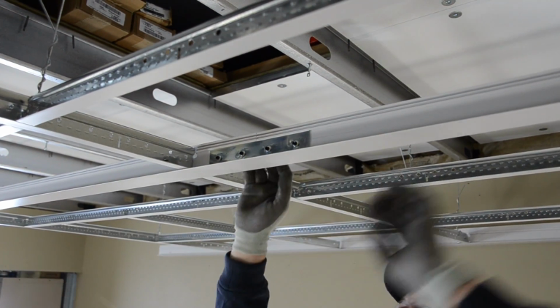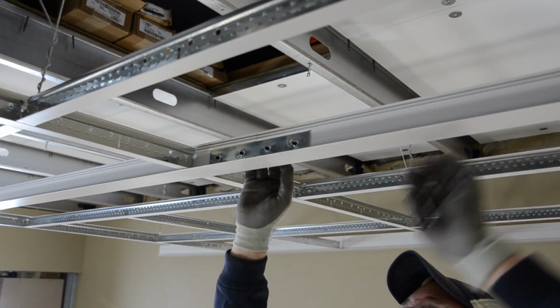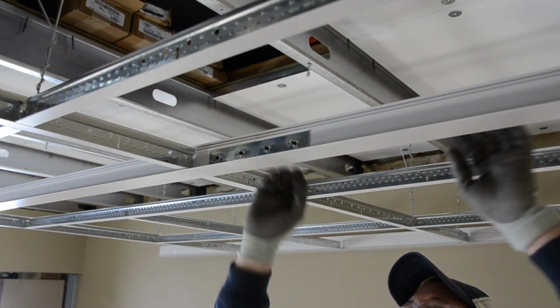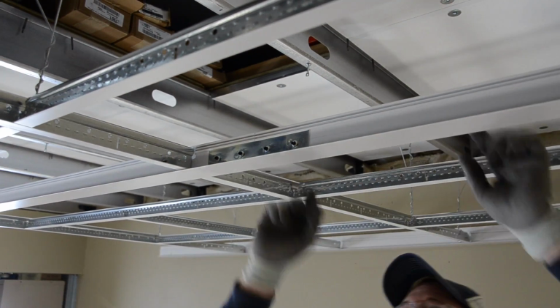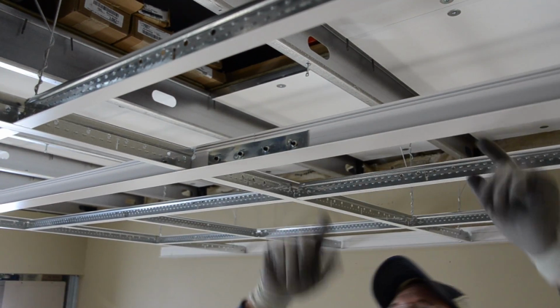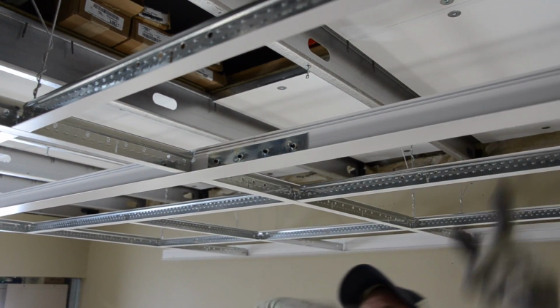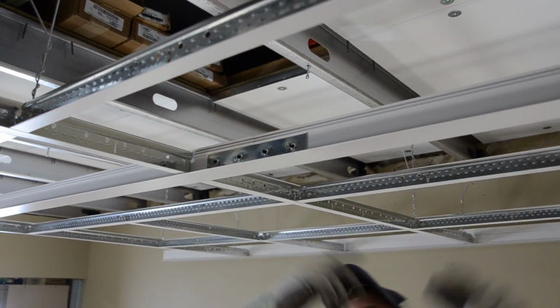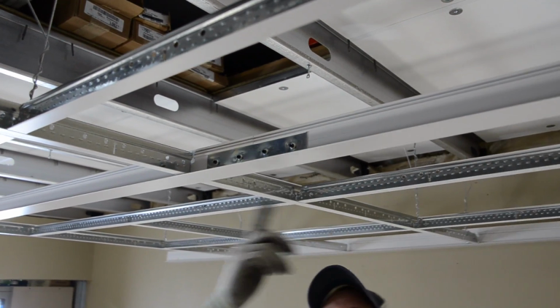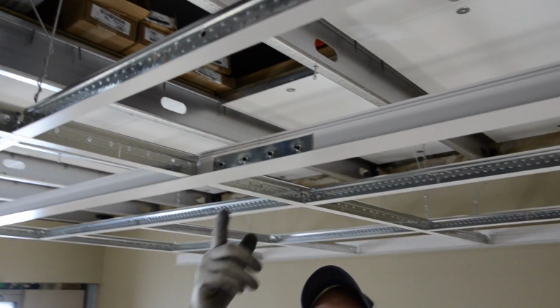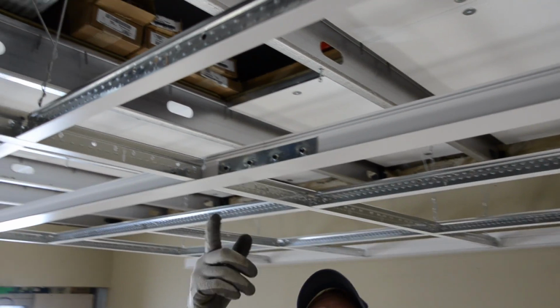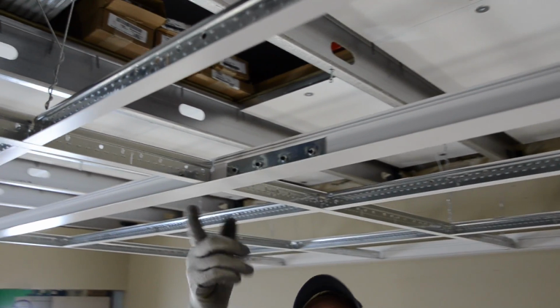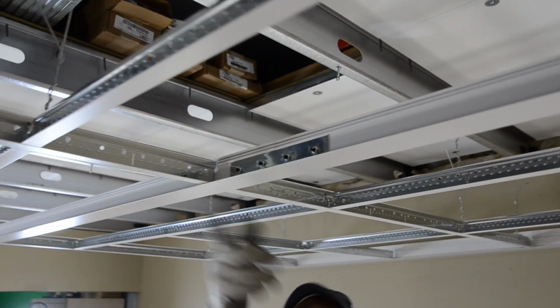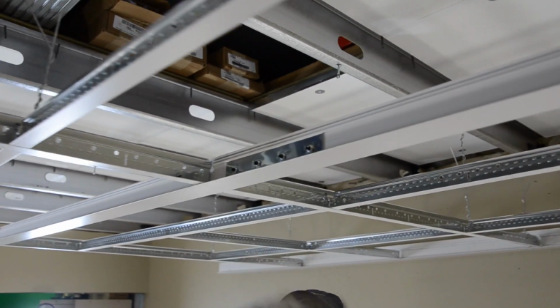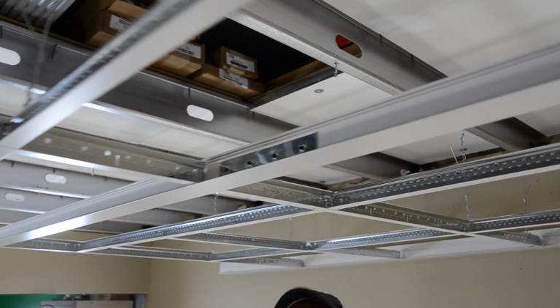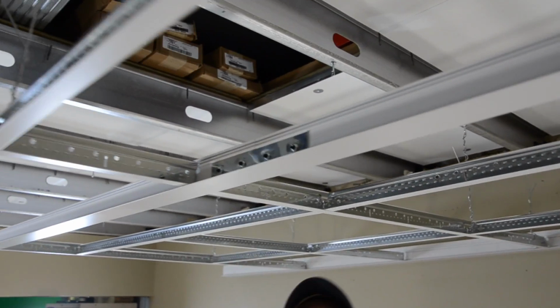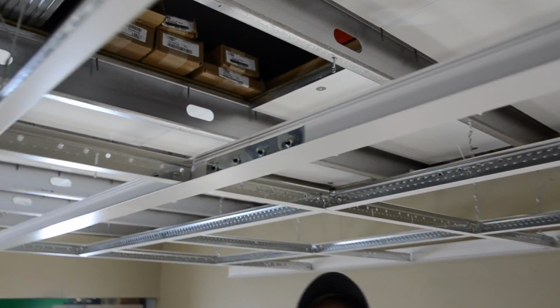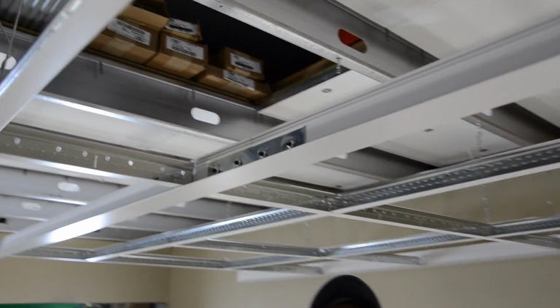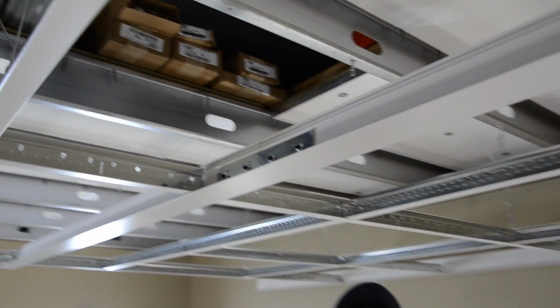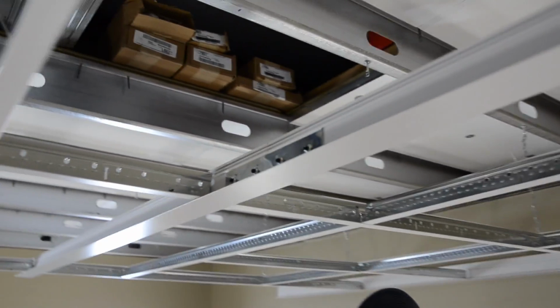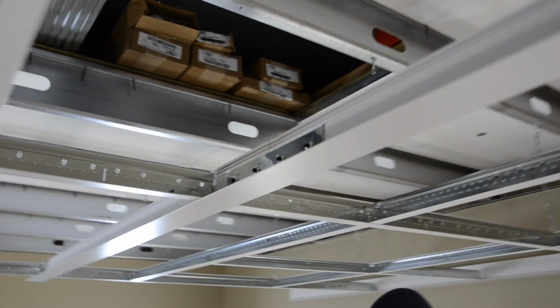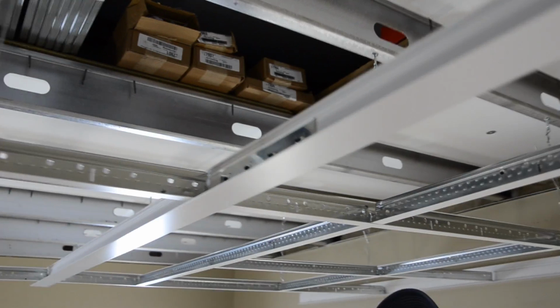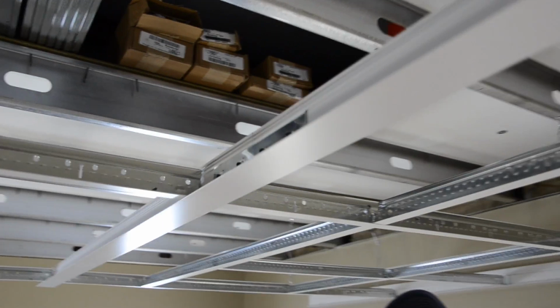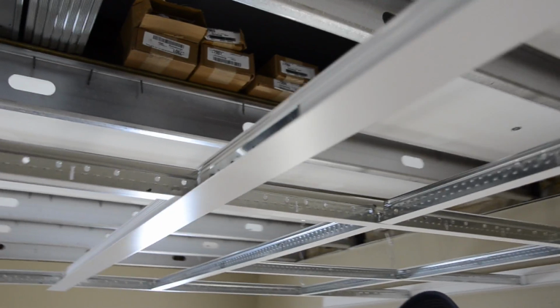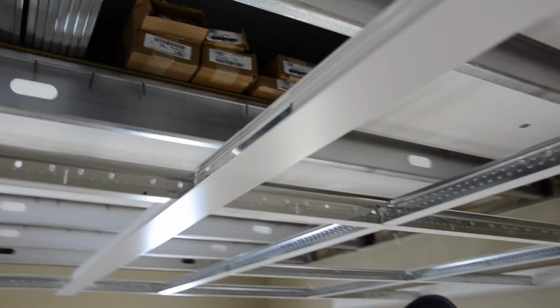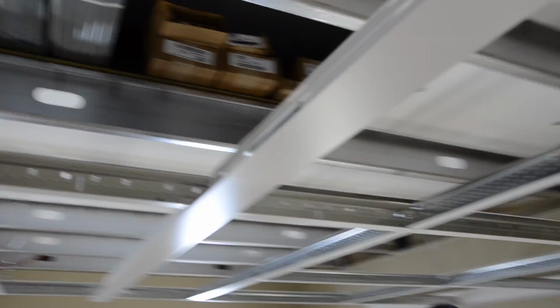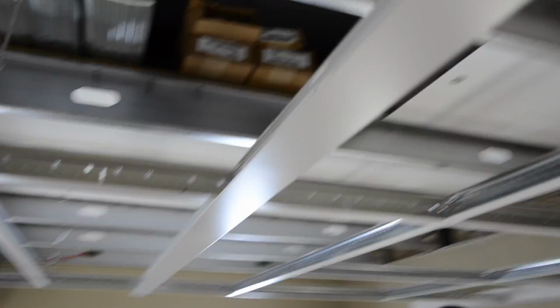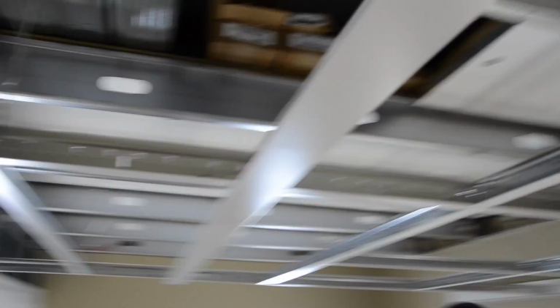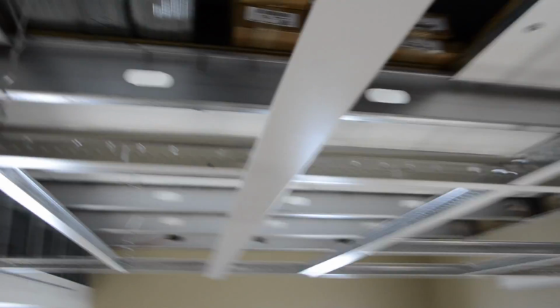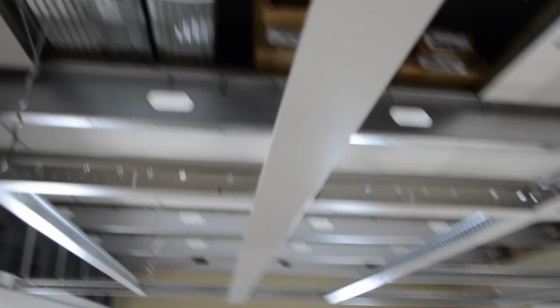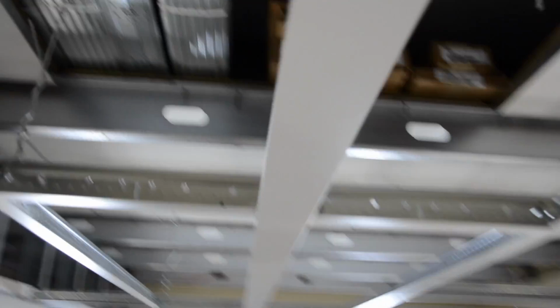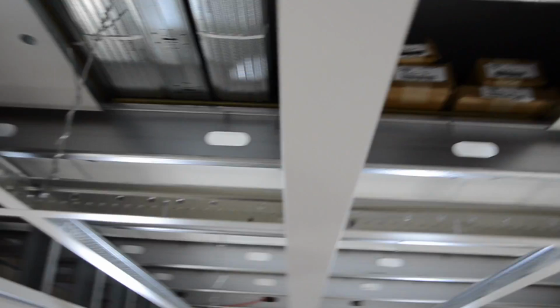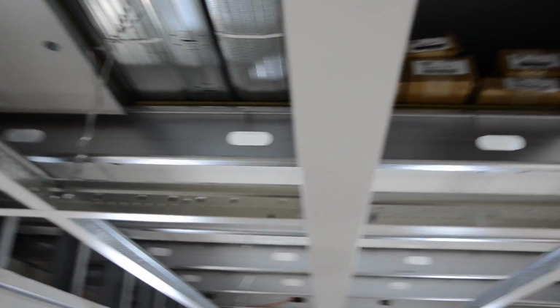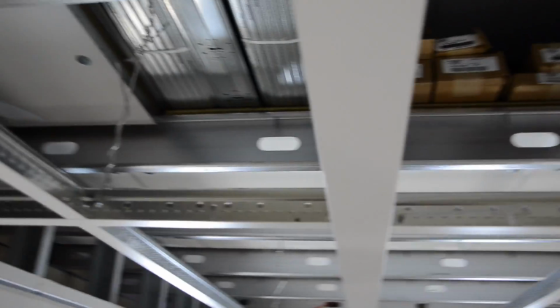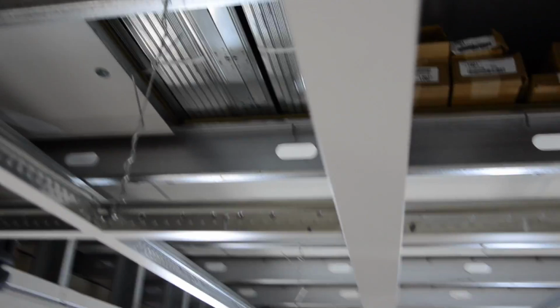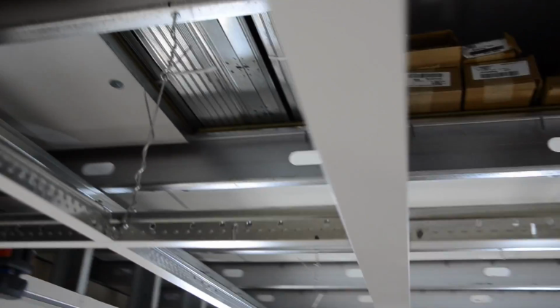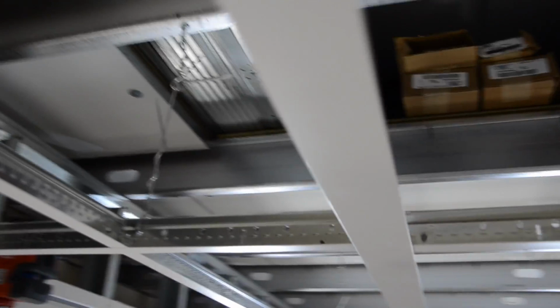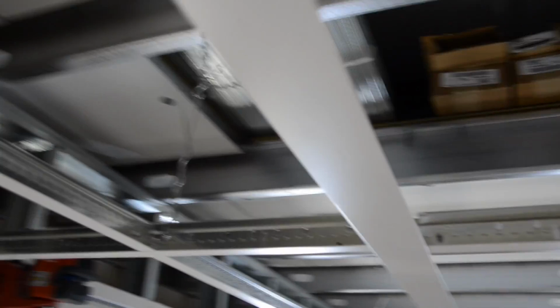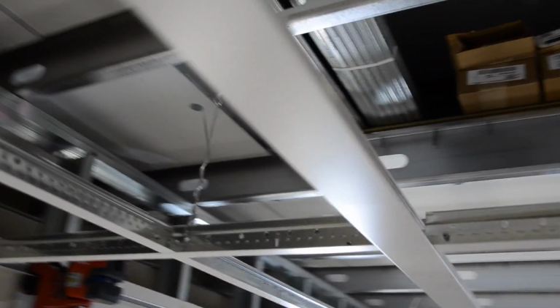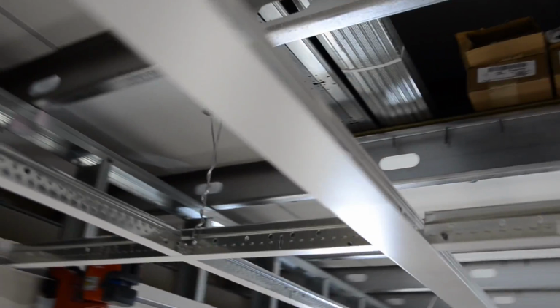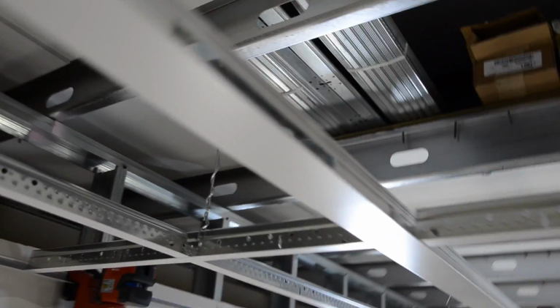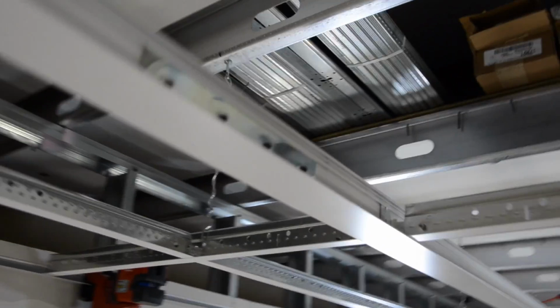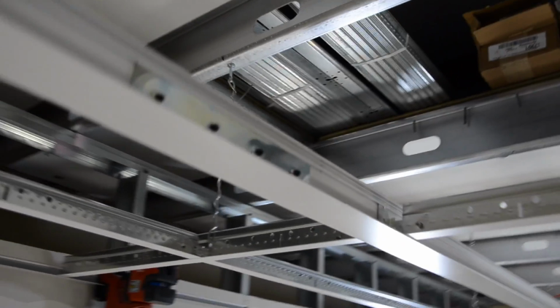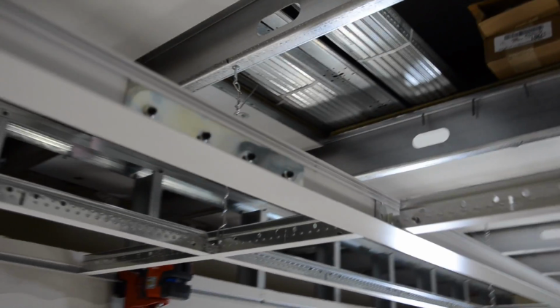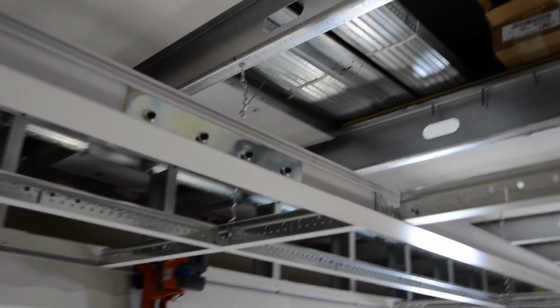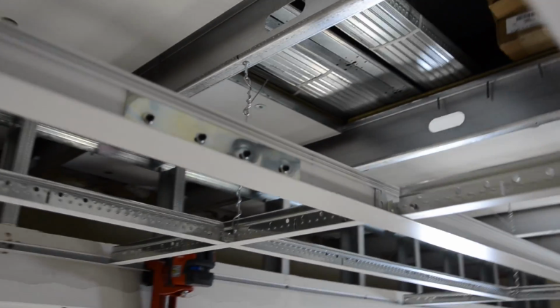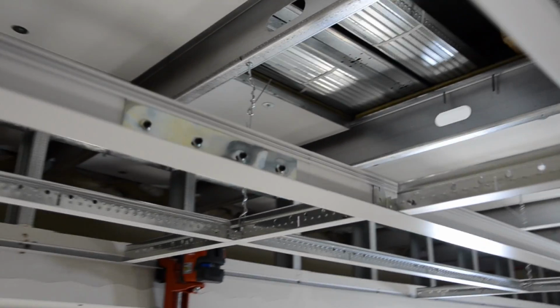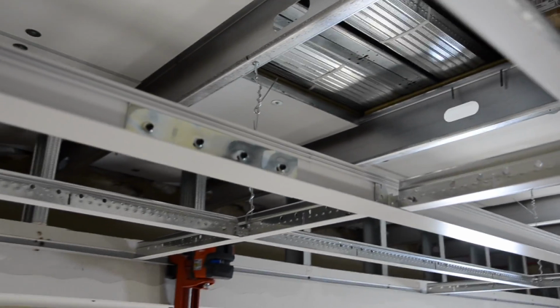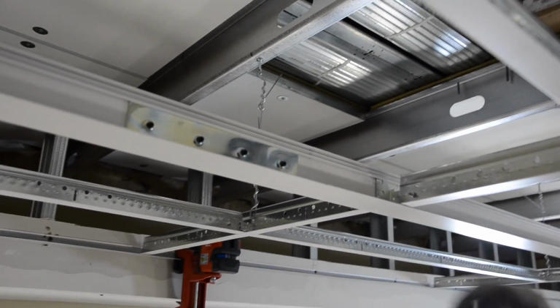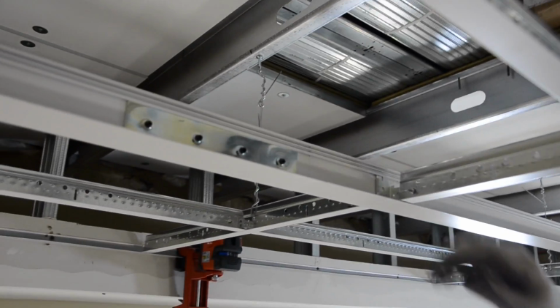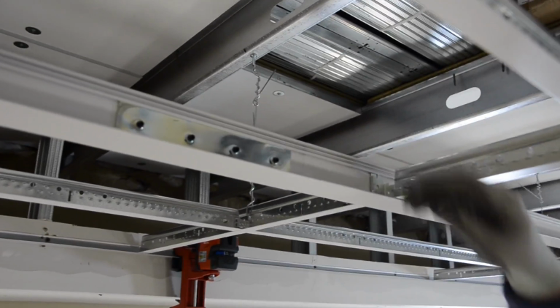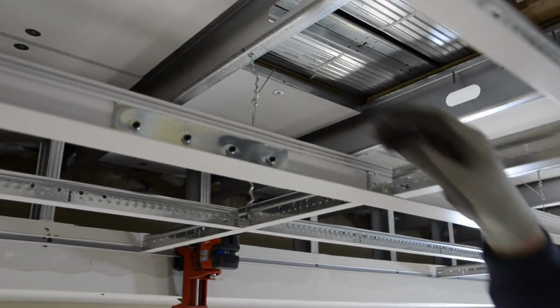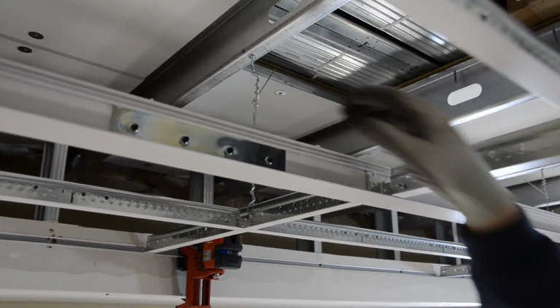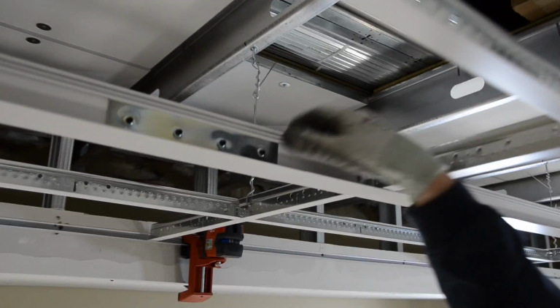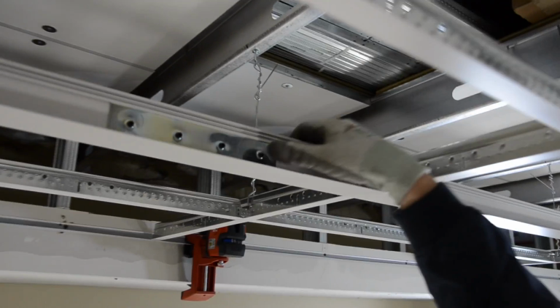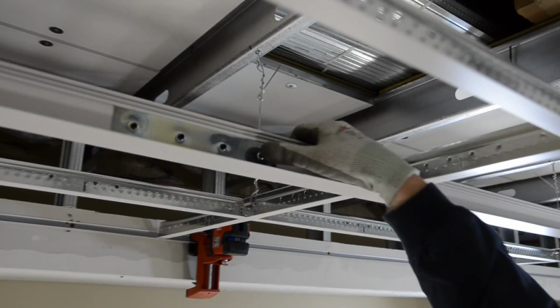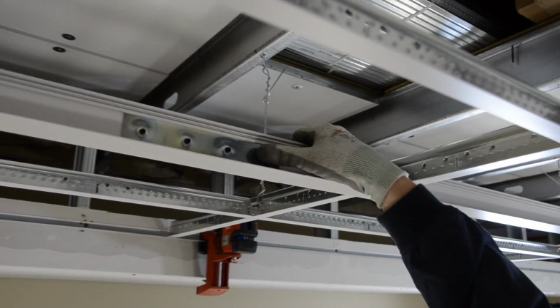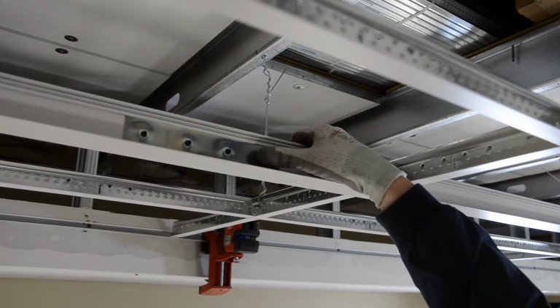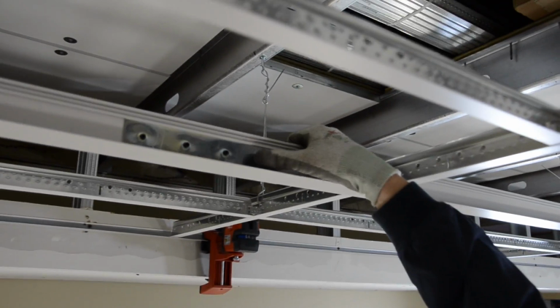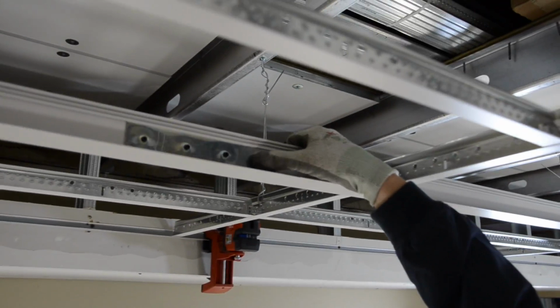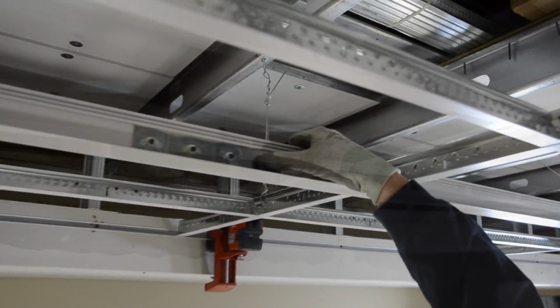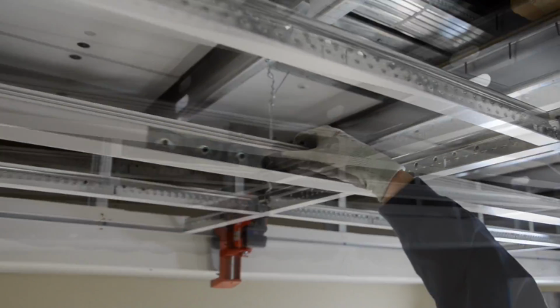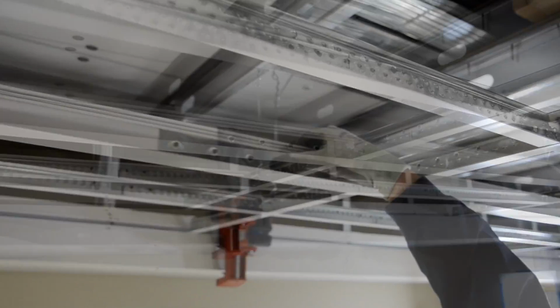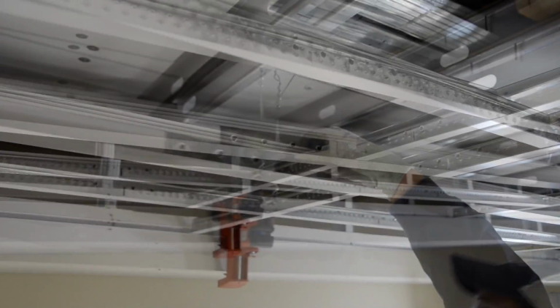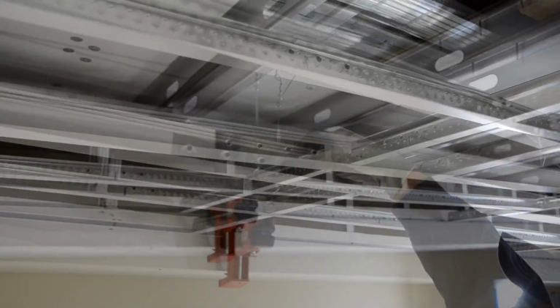Splicing the Axiom Slip Joint is easy with two Axiom splice plates, one on either side of the Axiom Slip Joint.